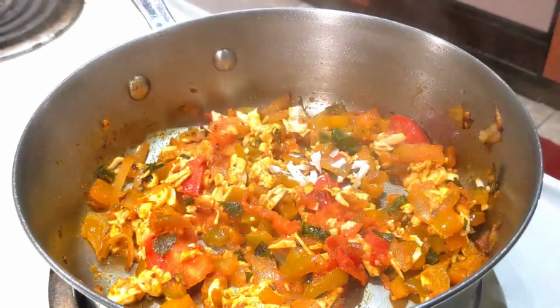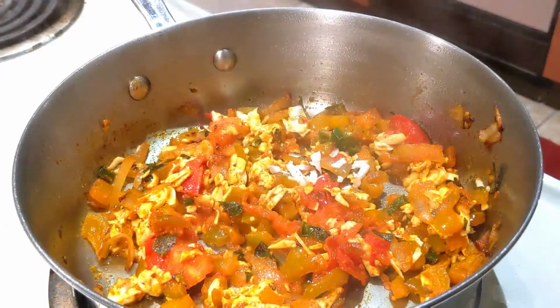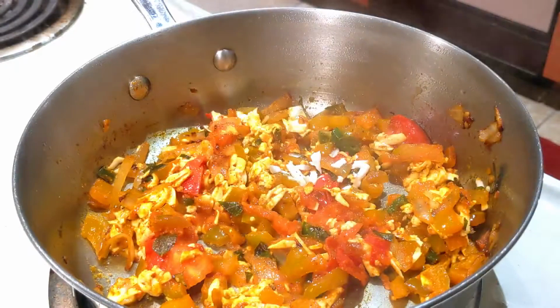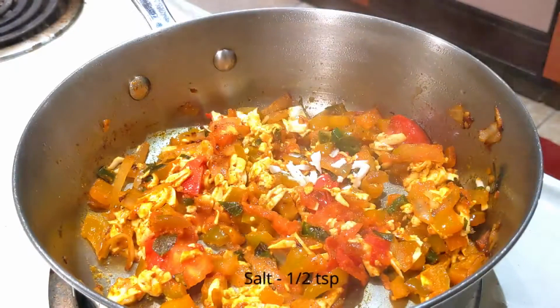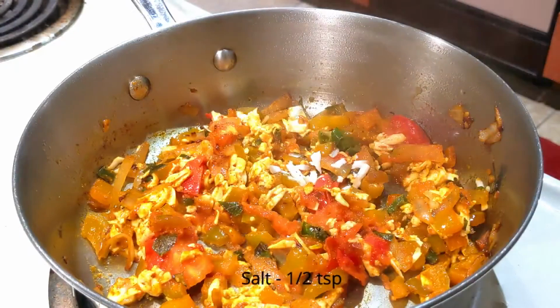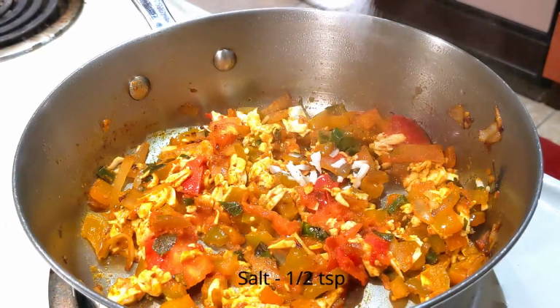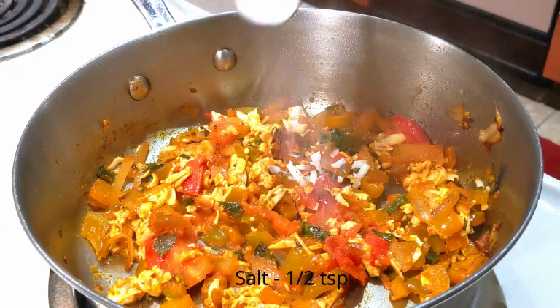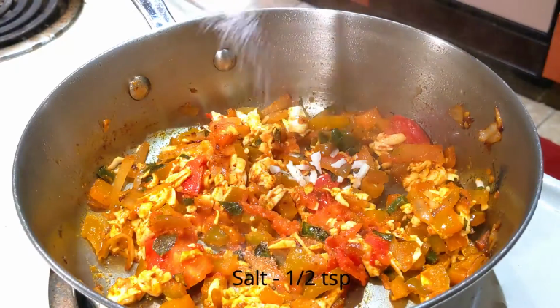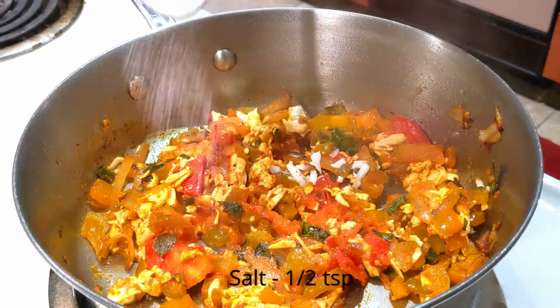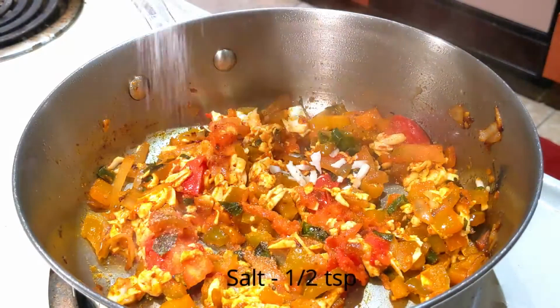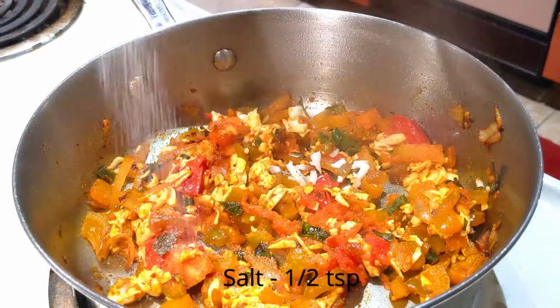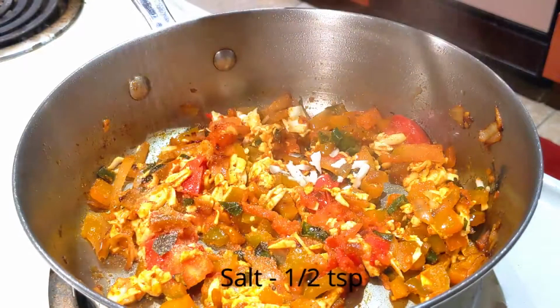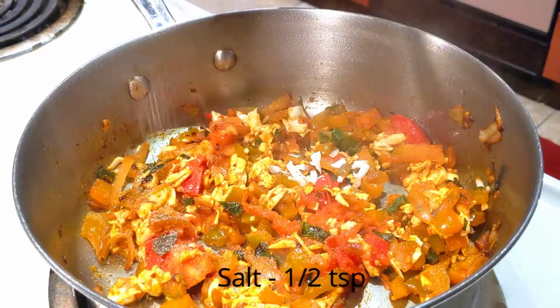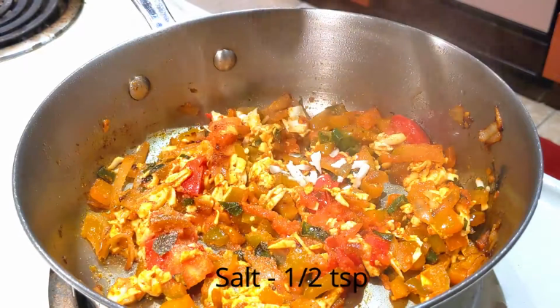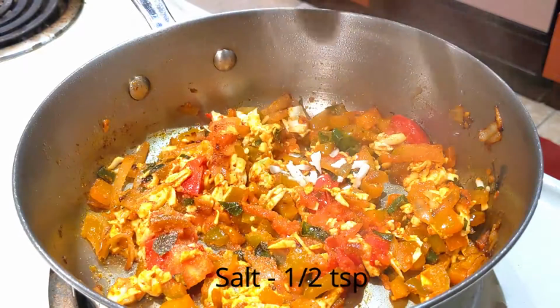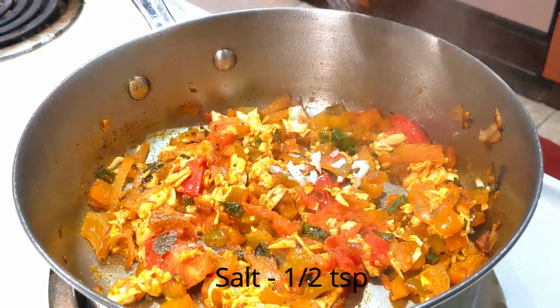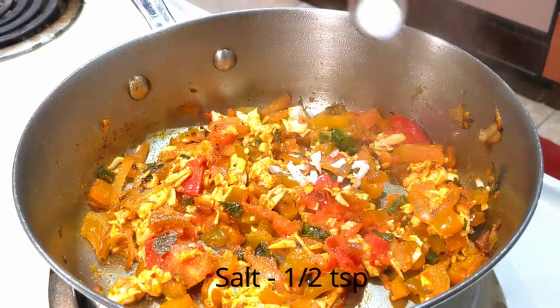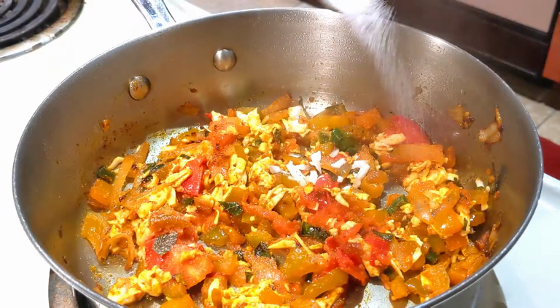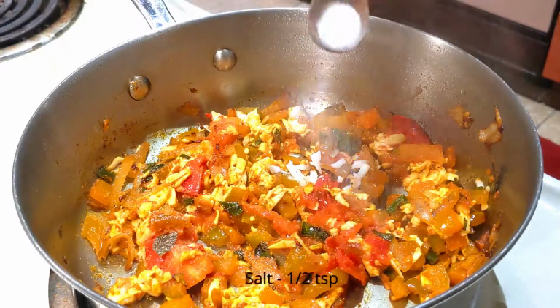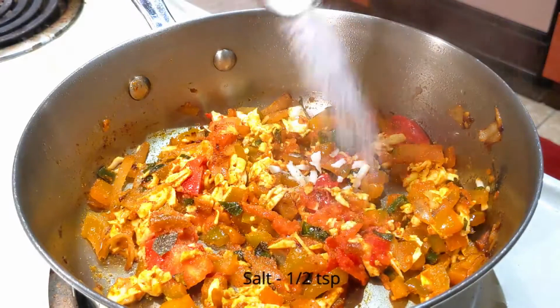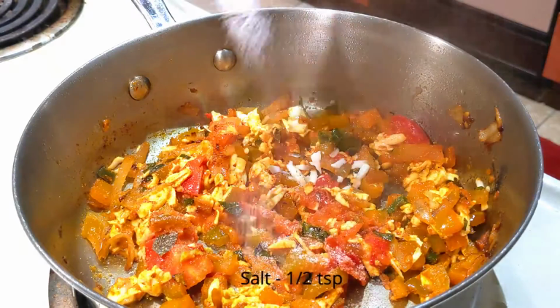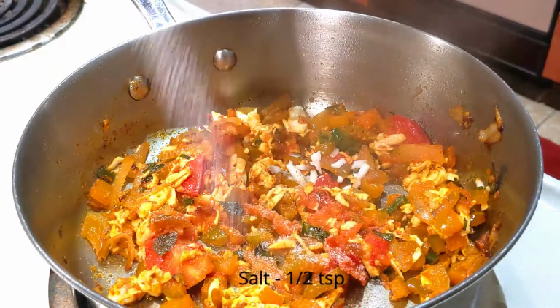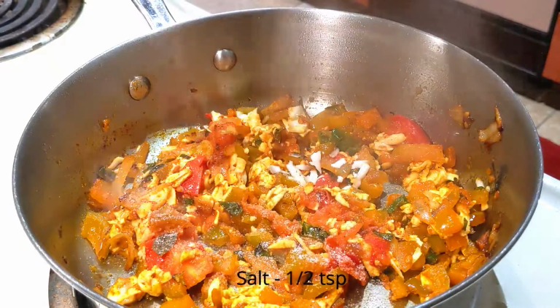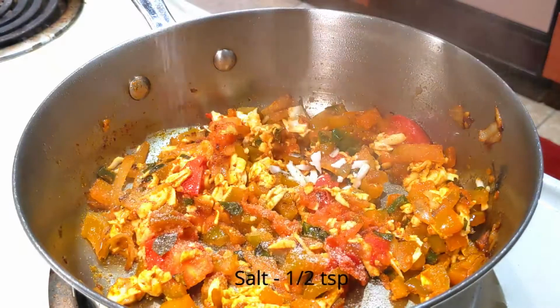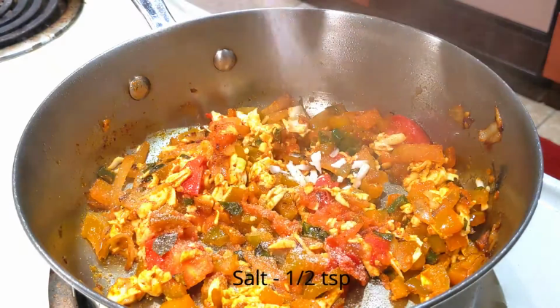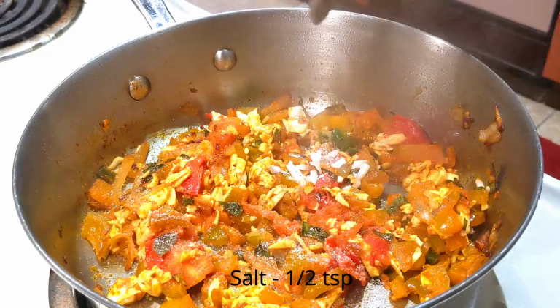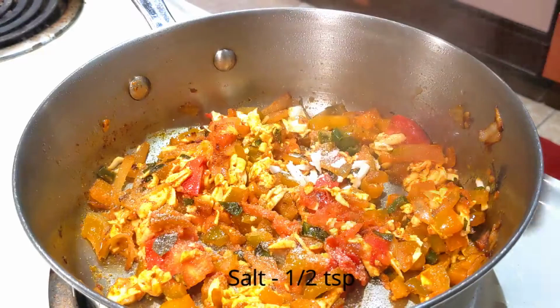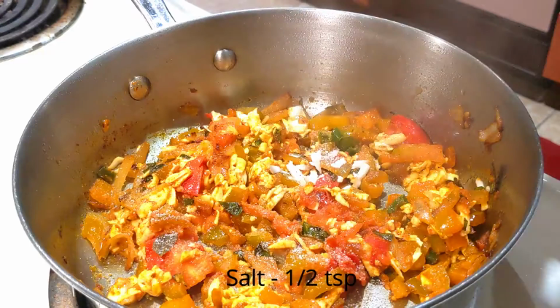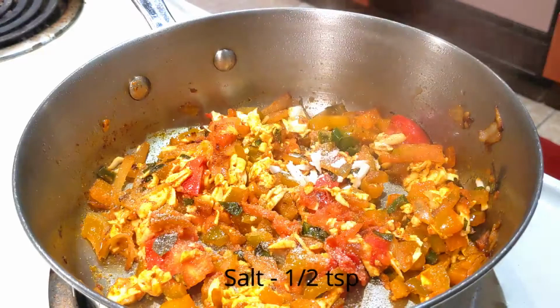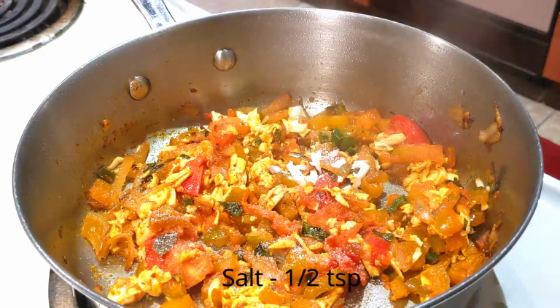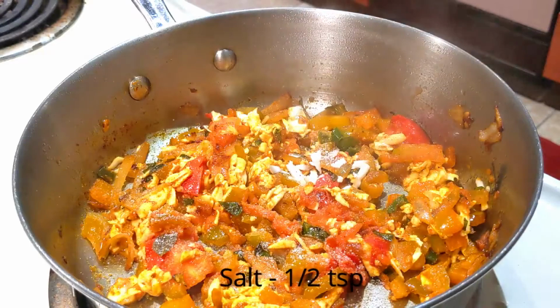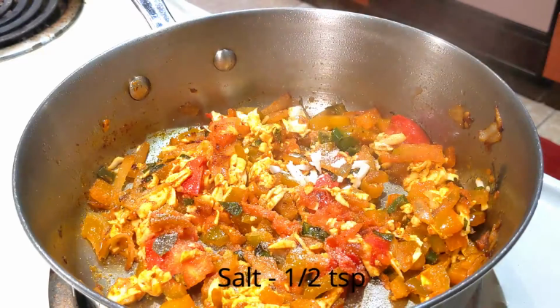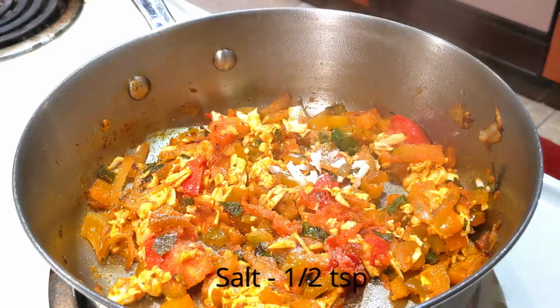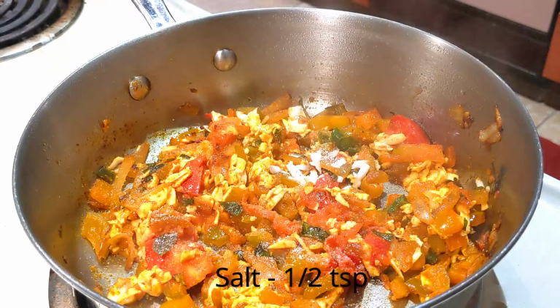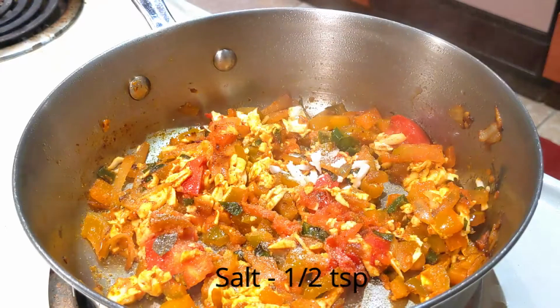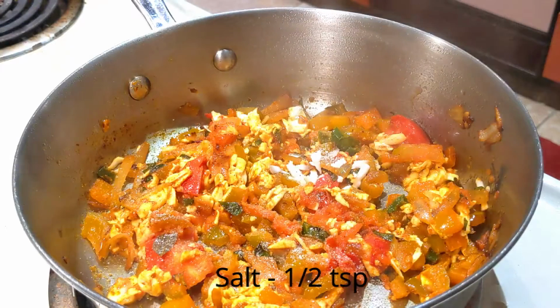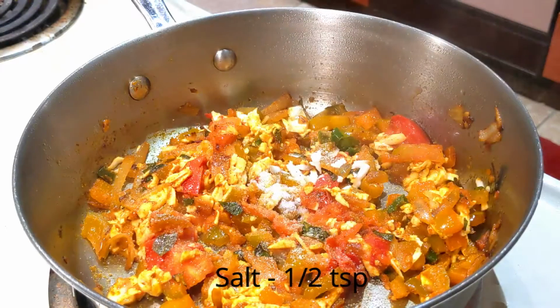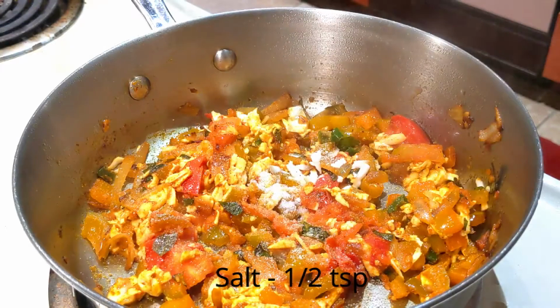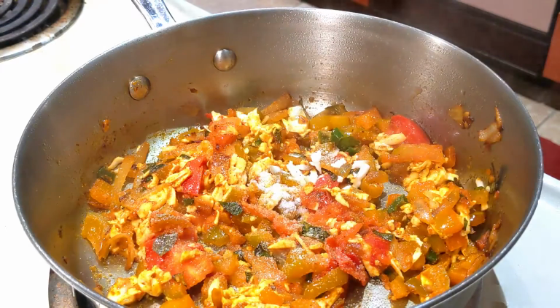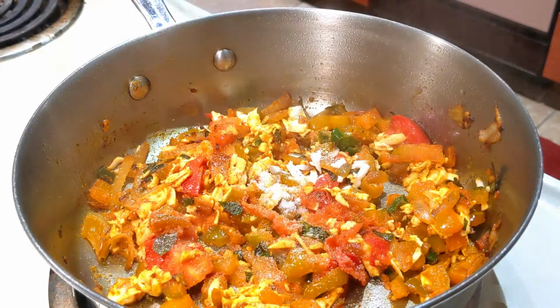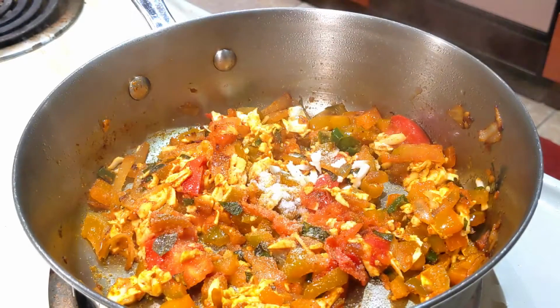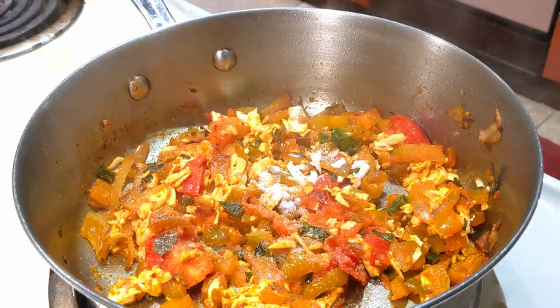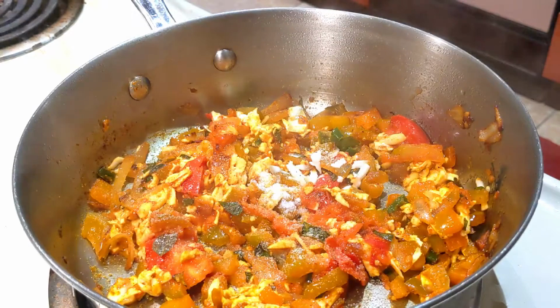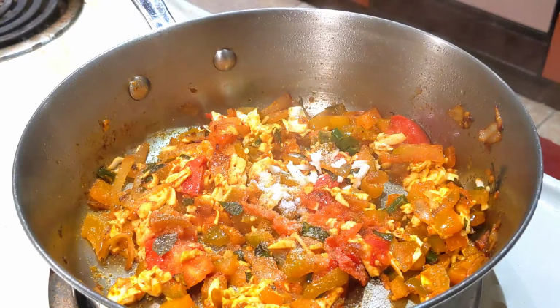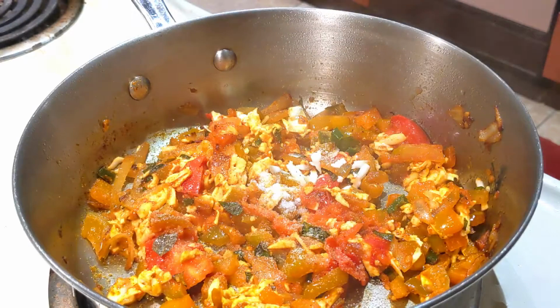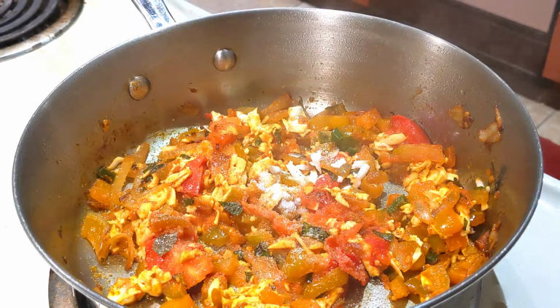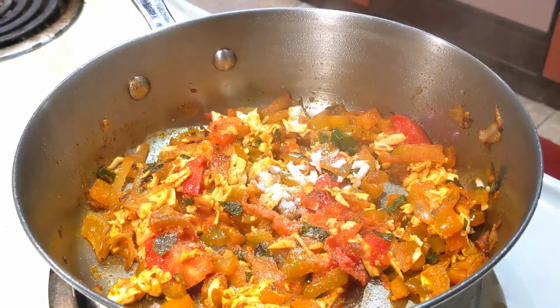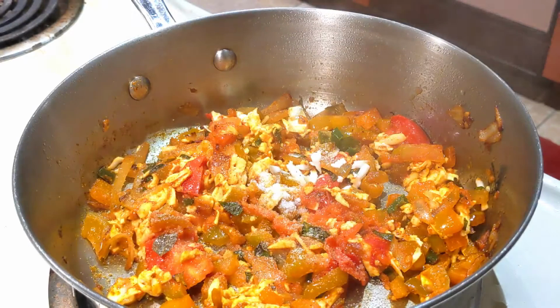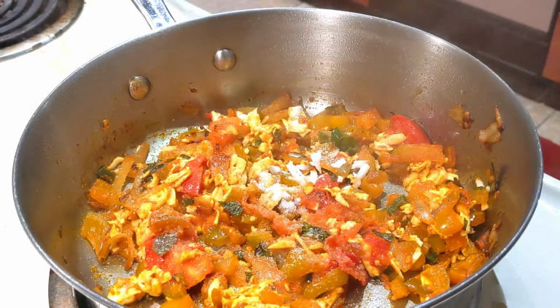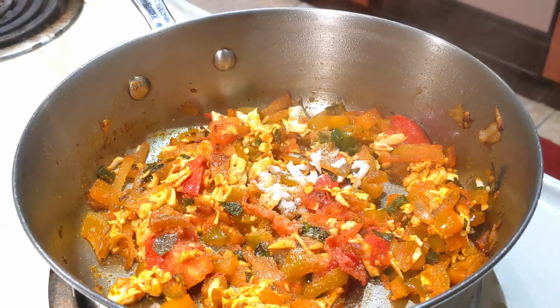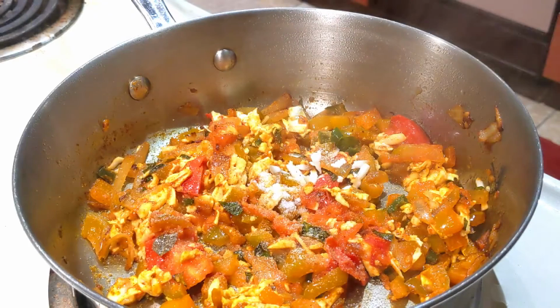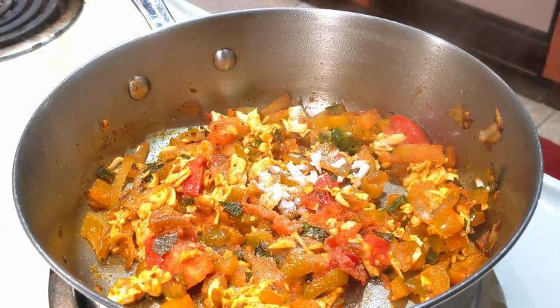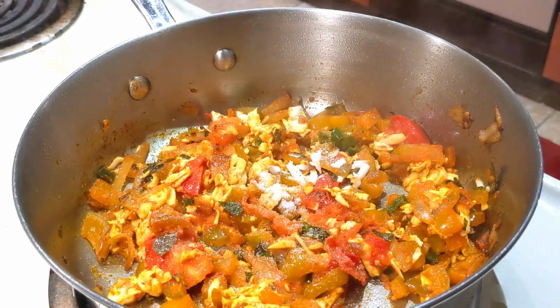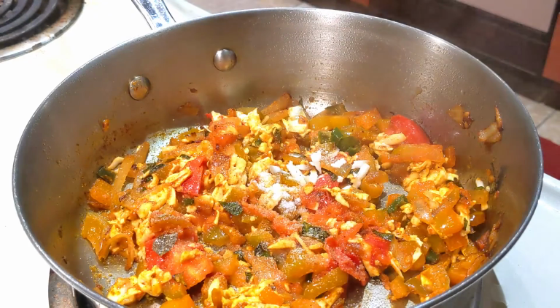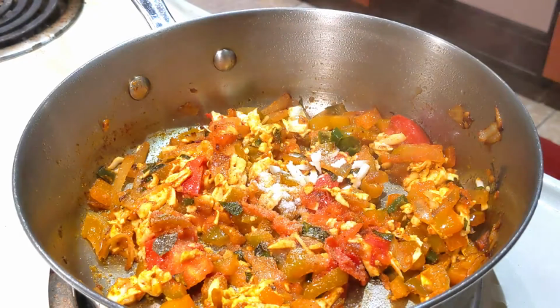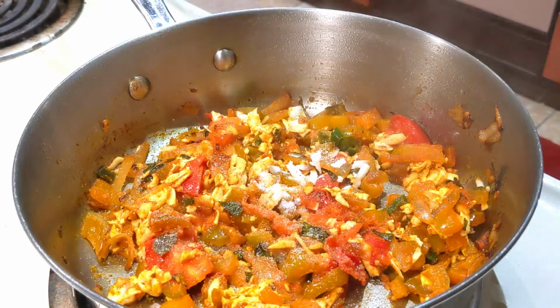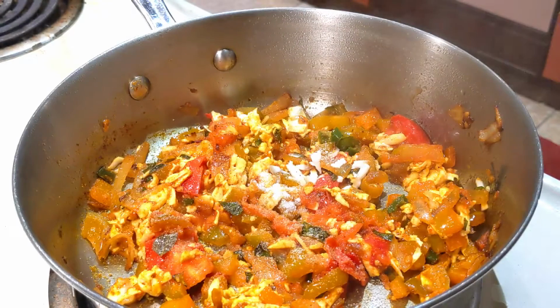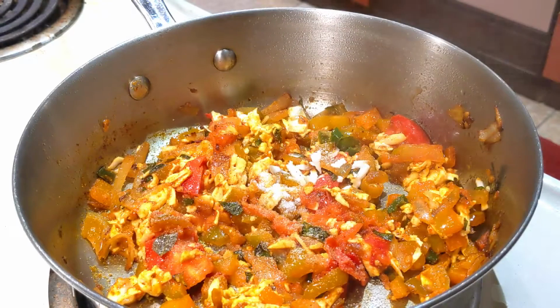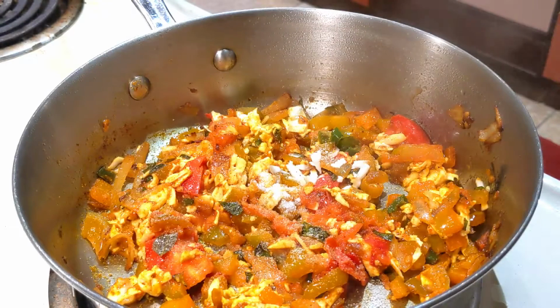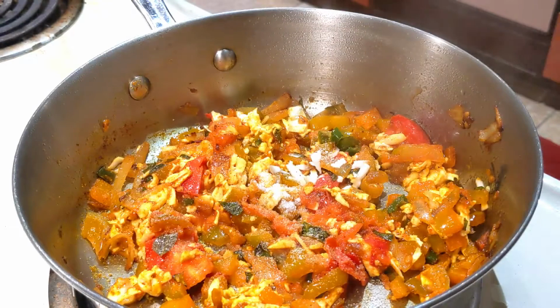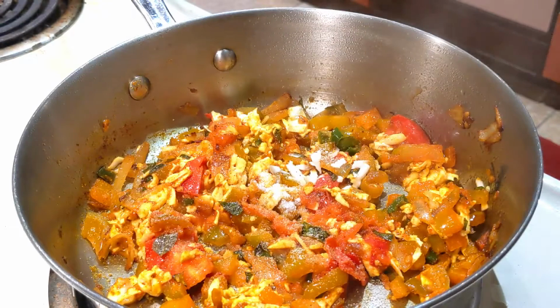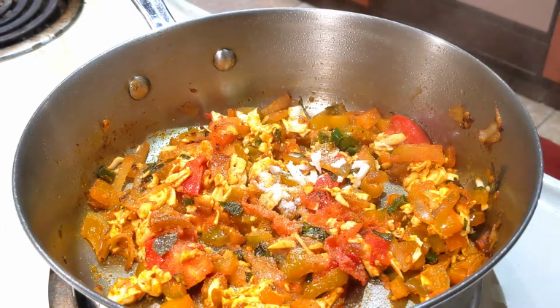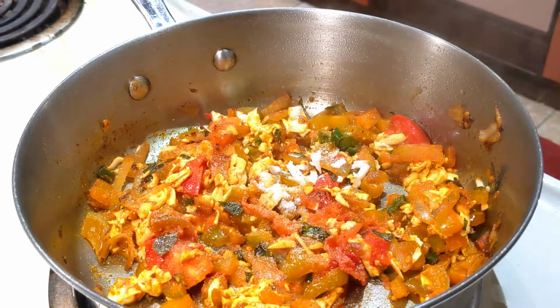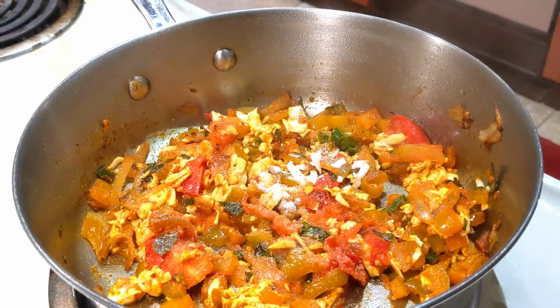The paneer is ready. Now, let's serve the paneer.